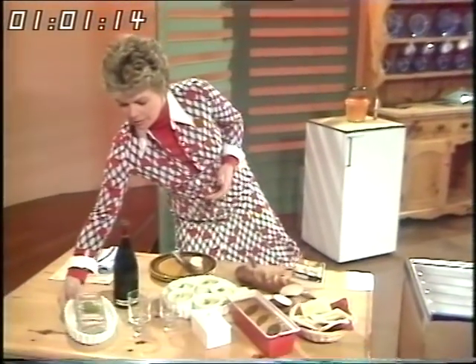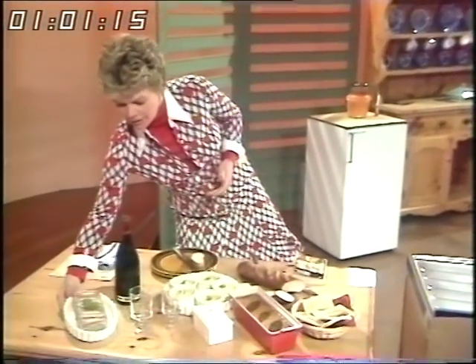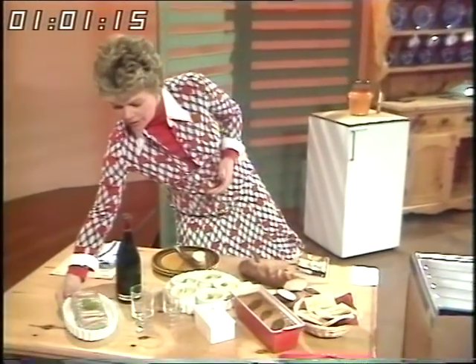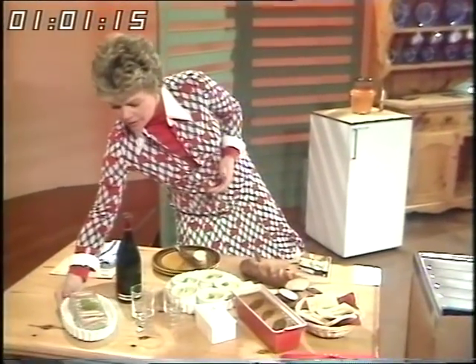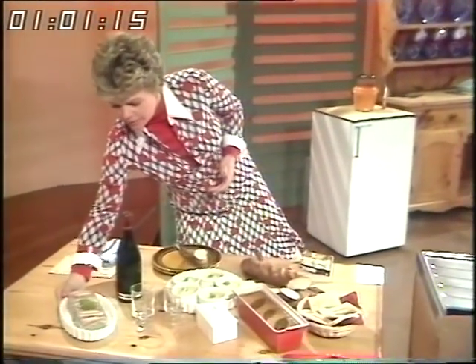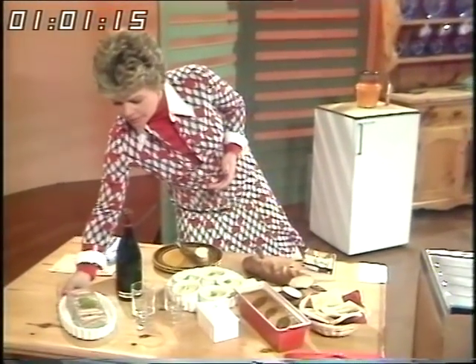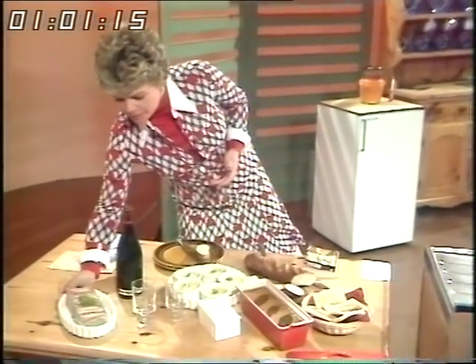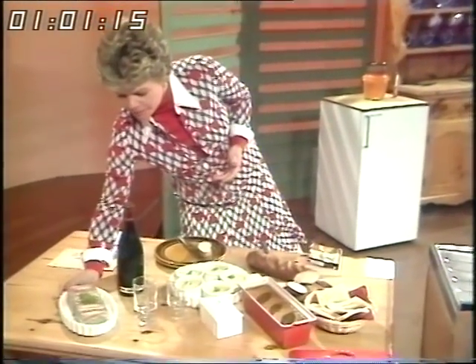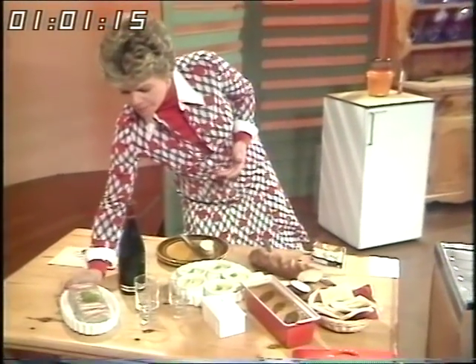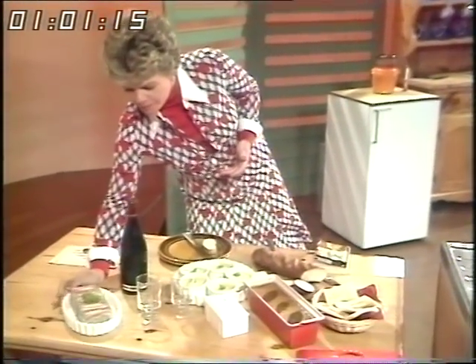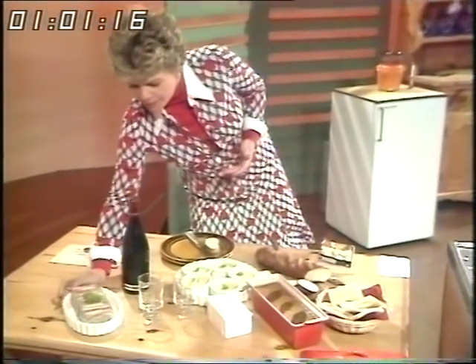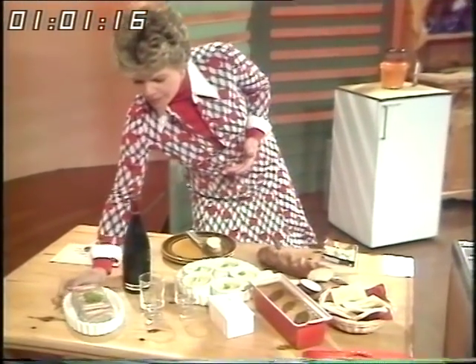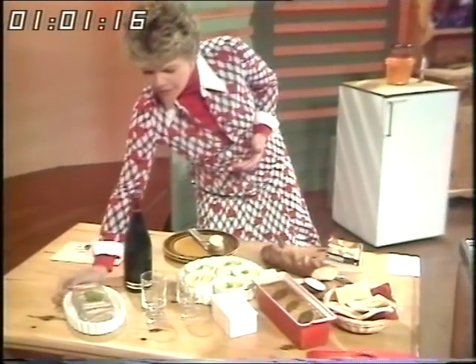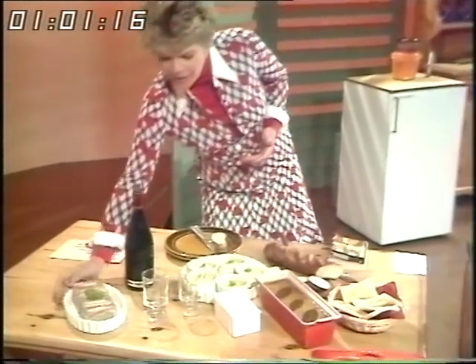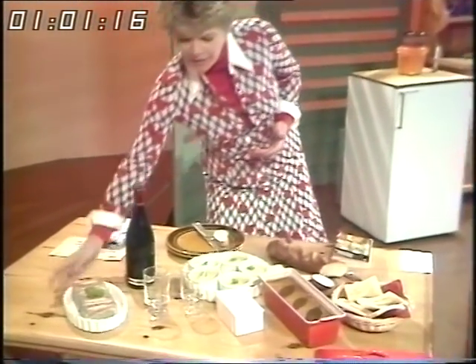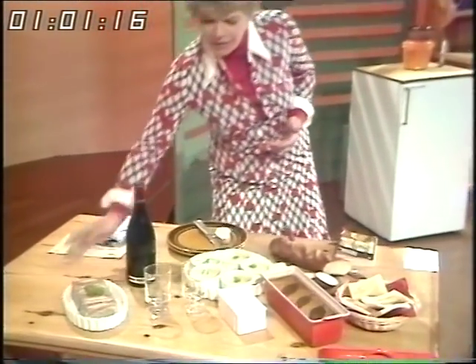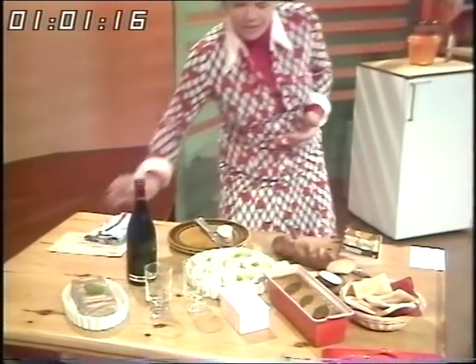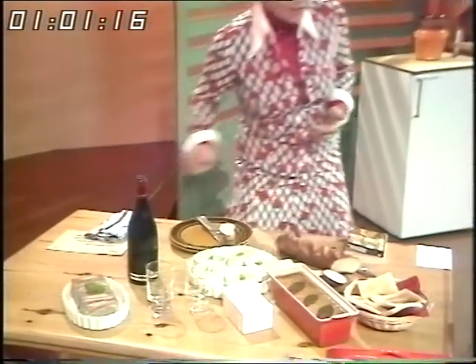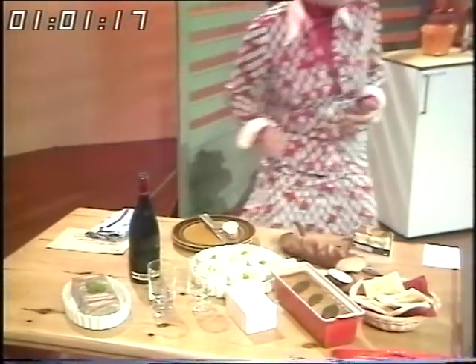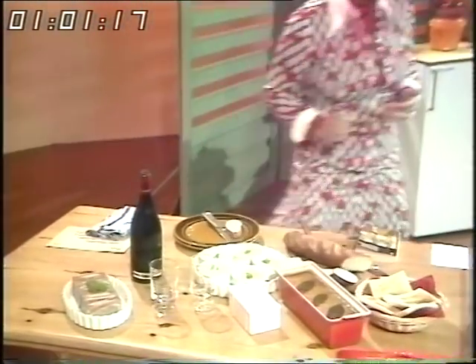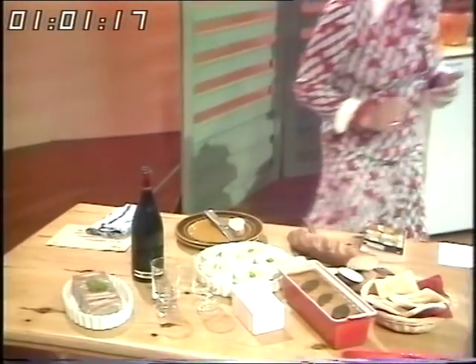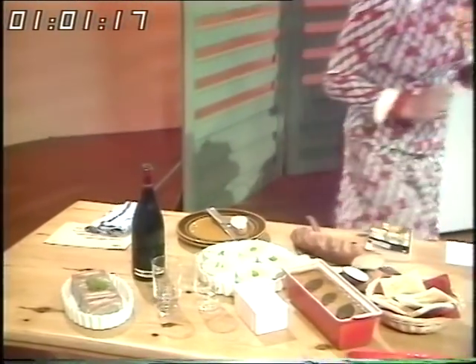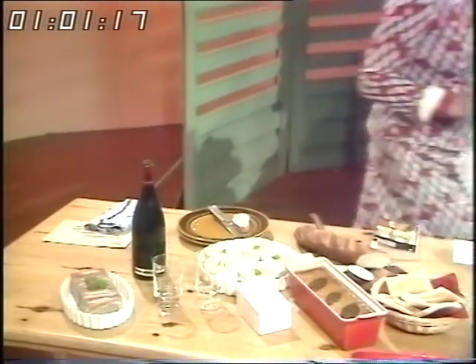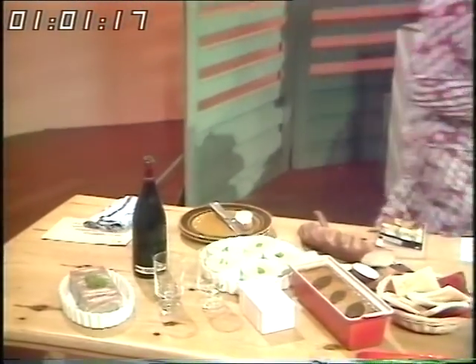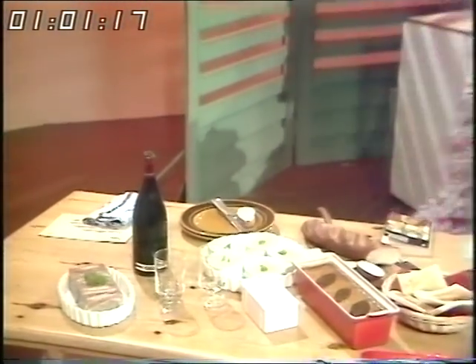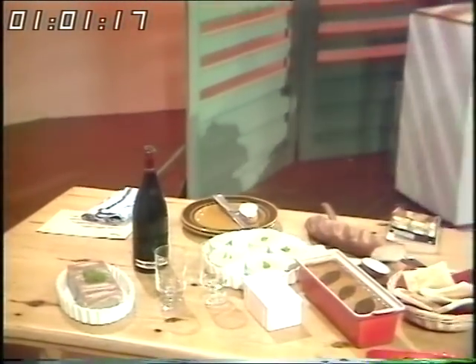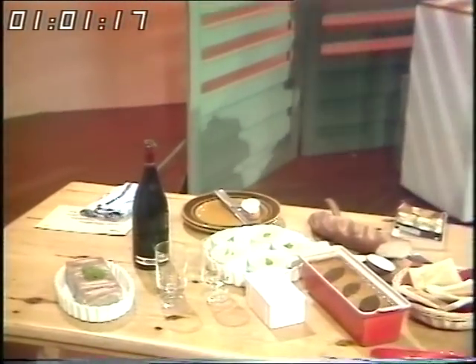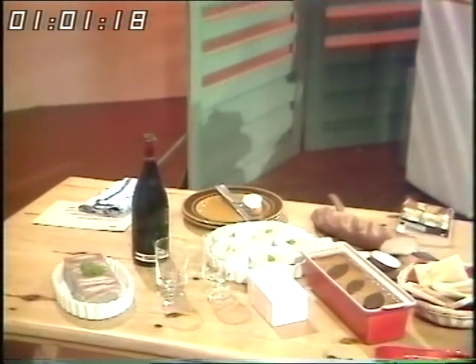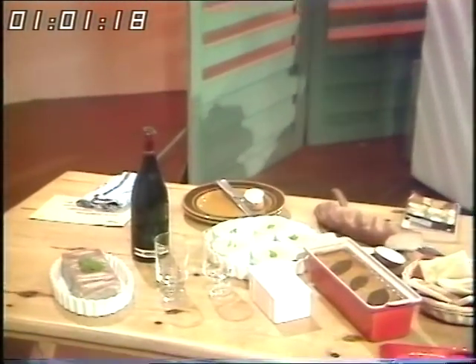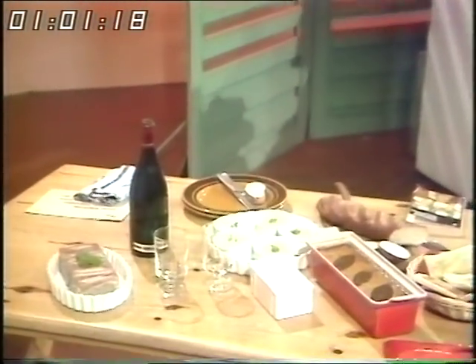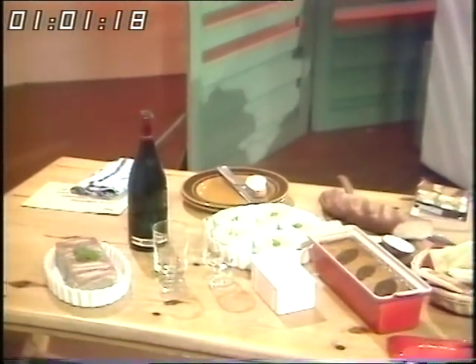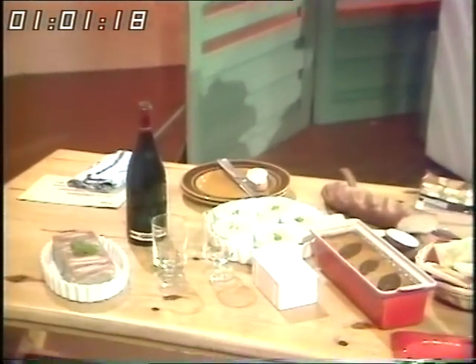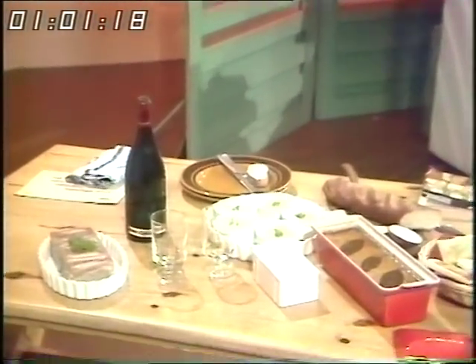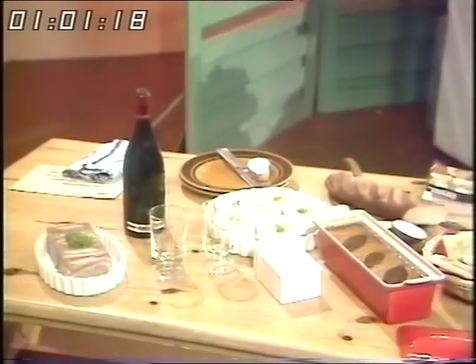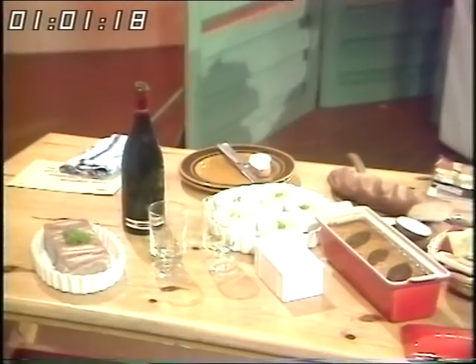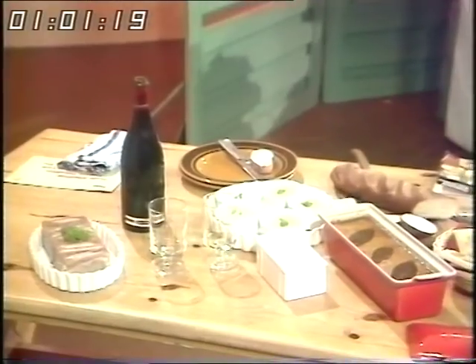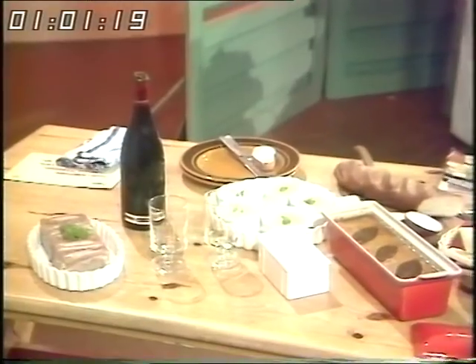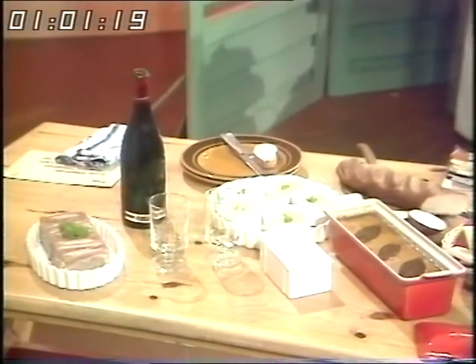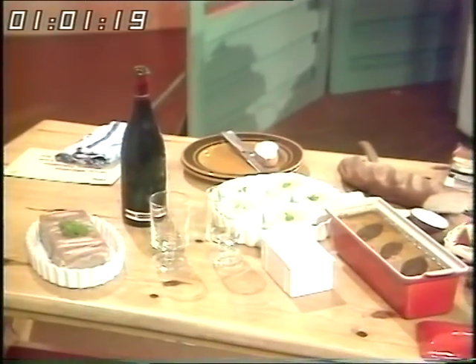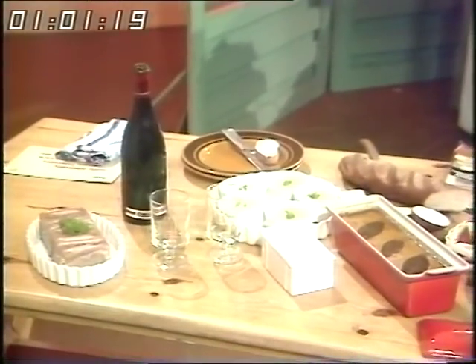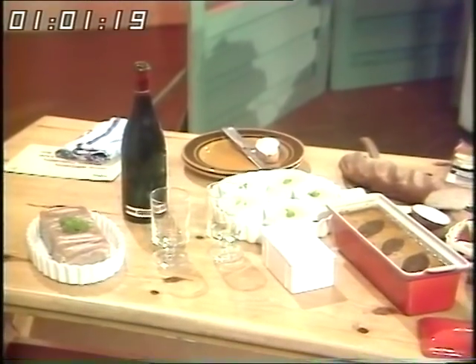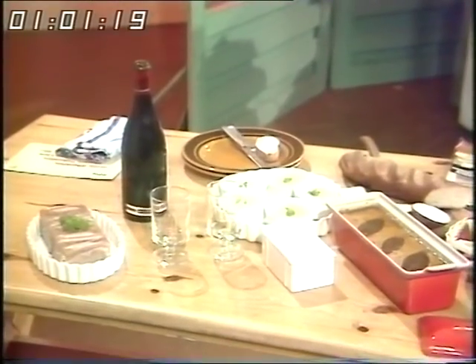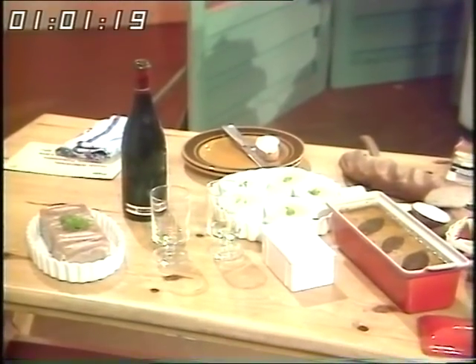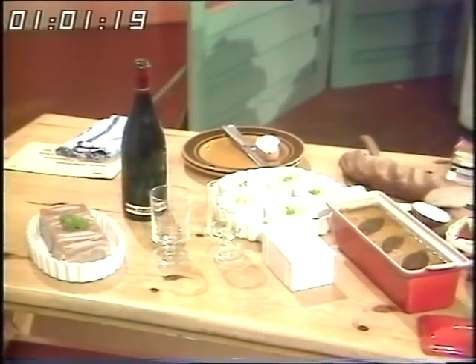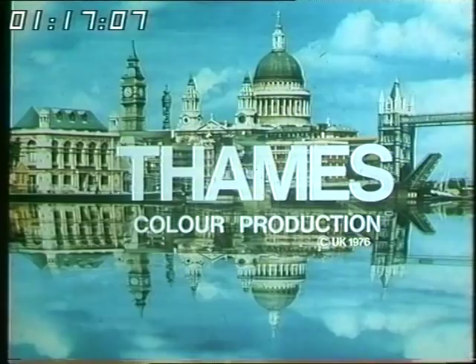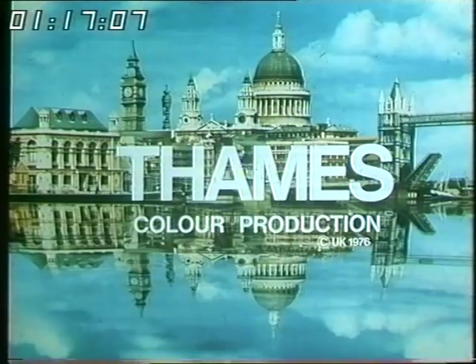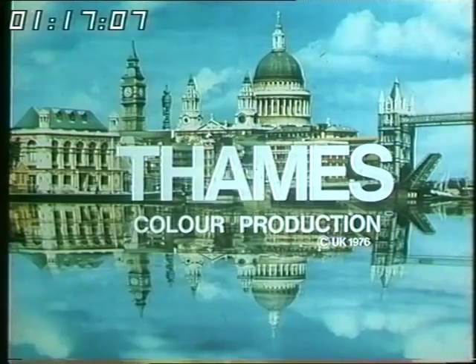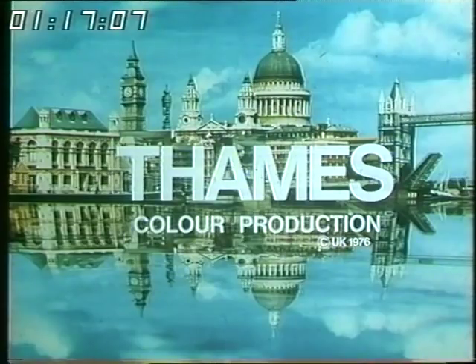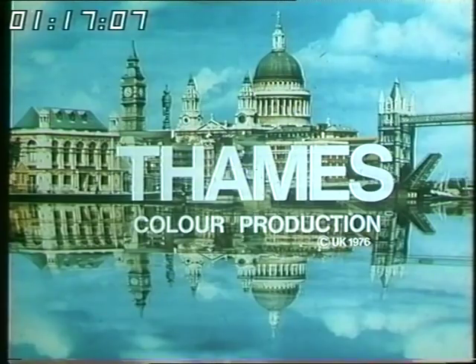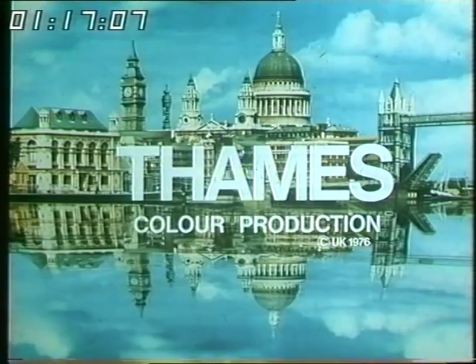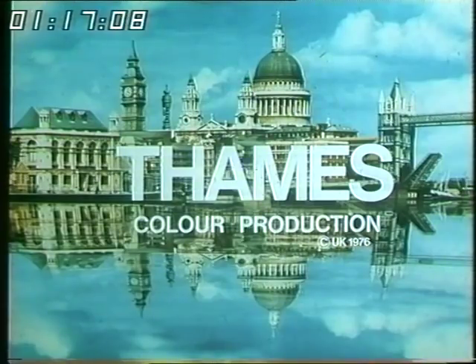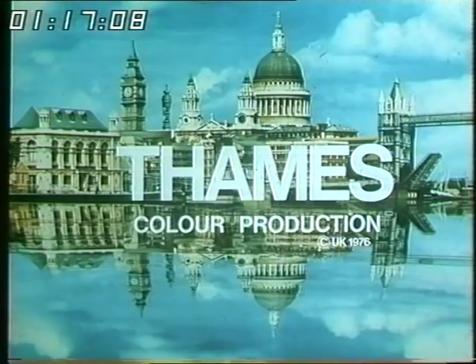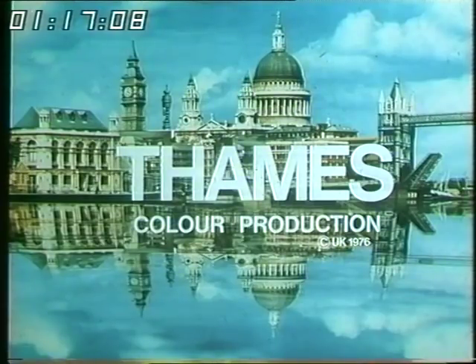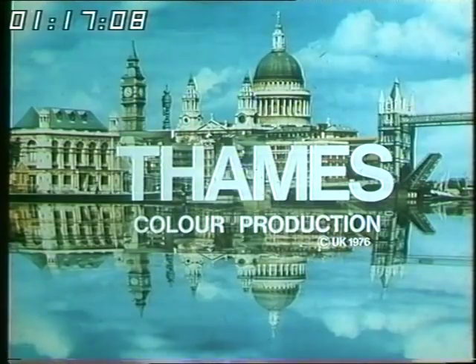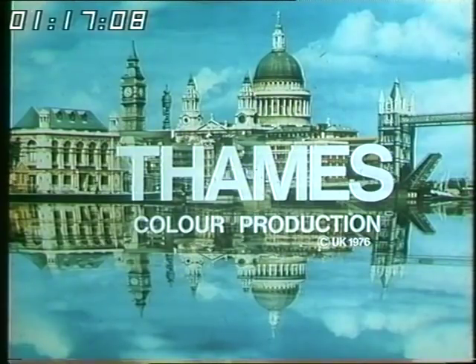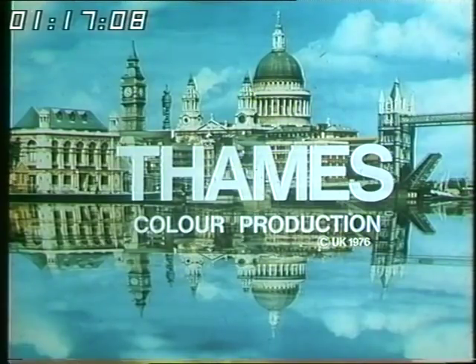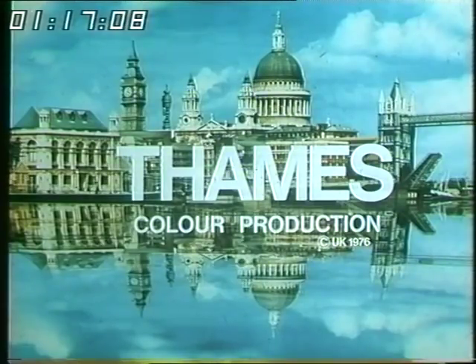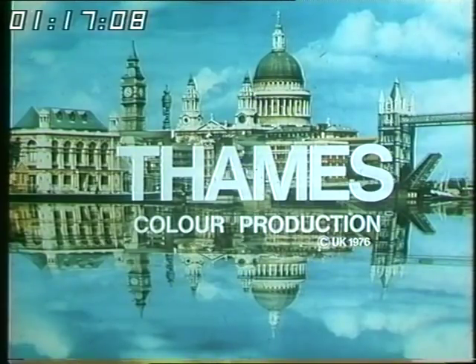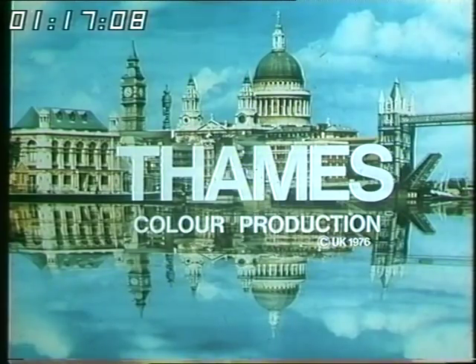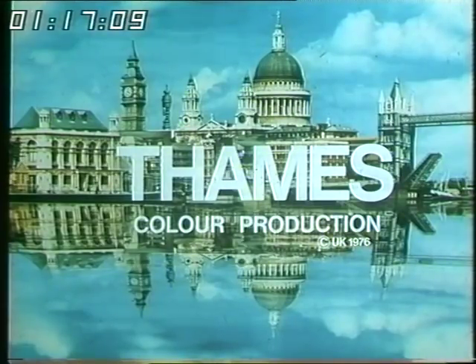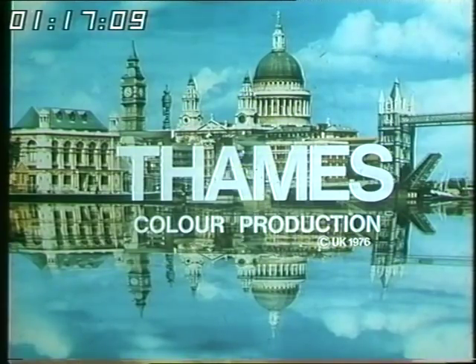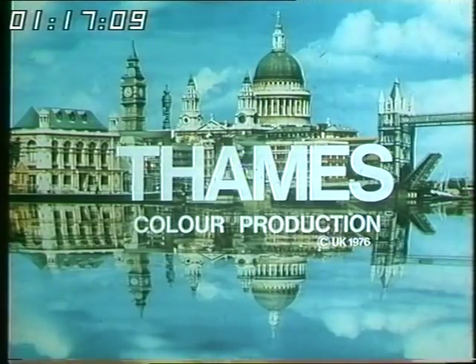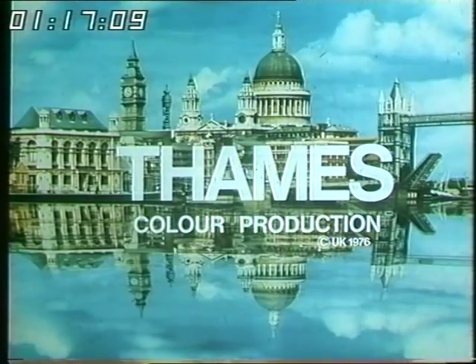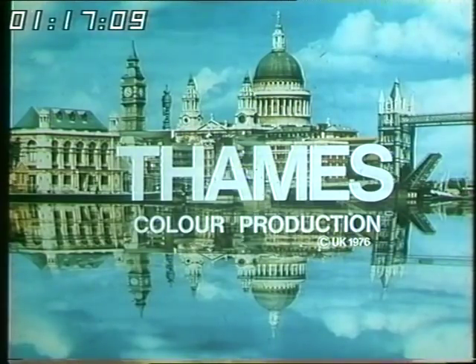Lovely. Thank you very much. Funny how a bit of green like that just dresses it up so nicely.